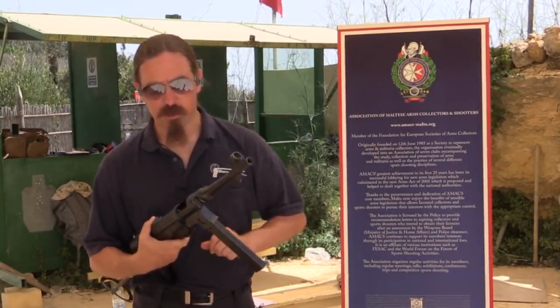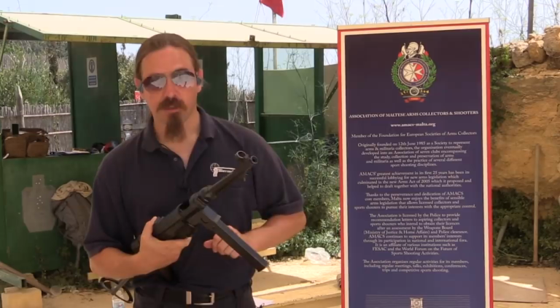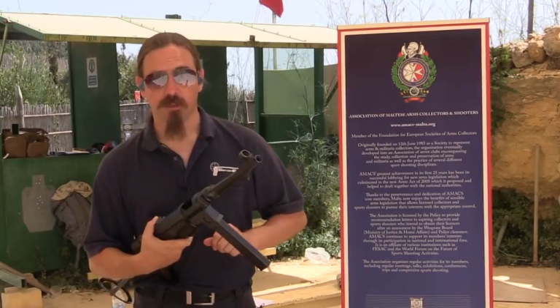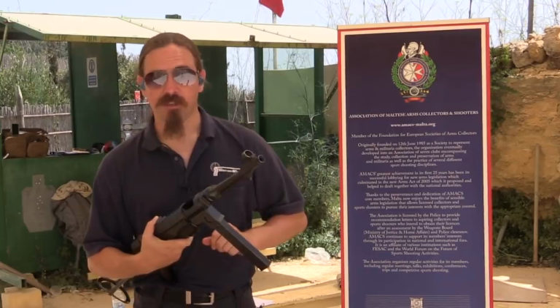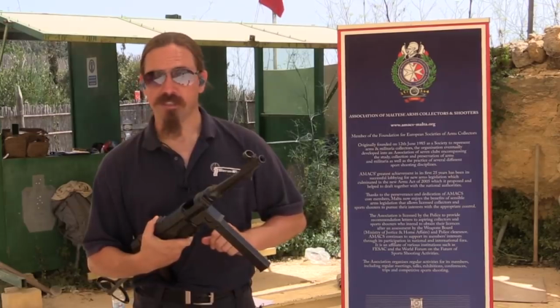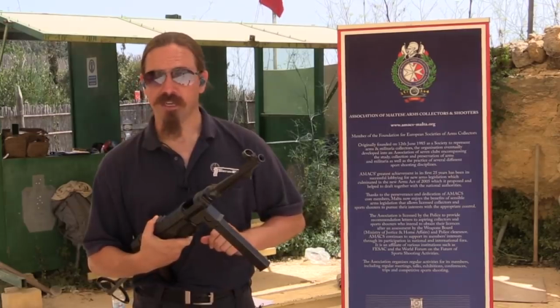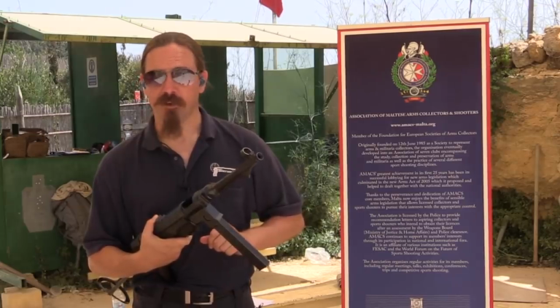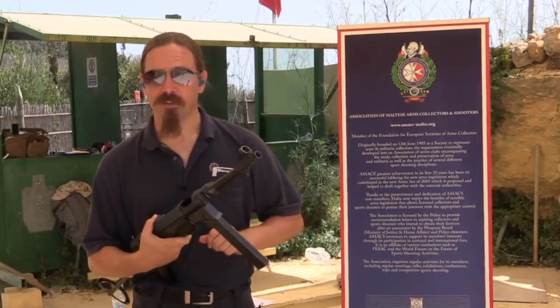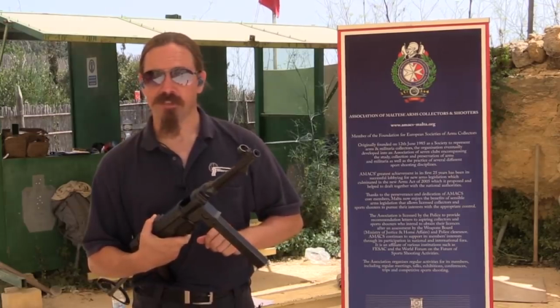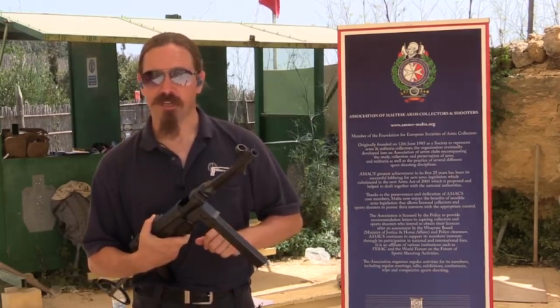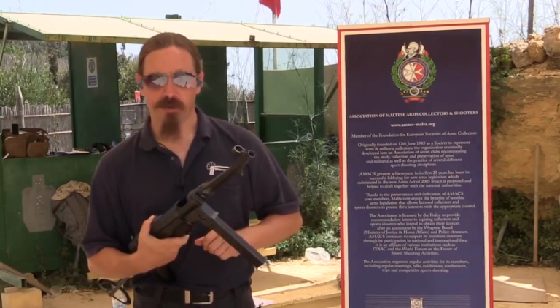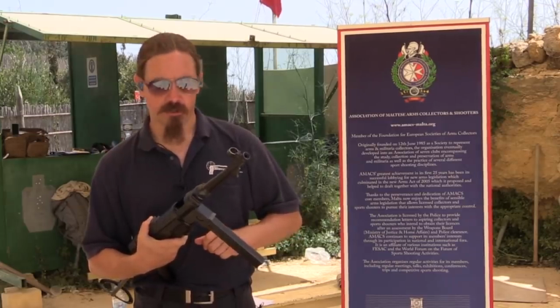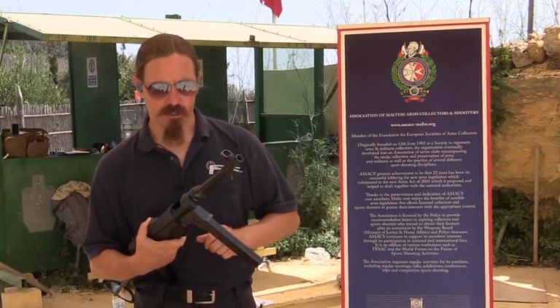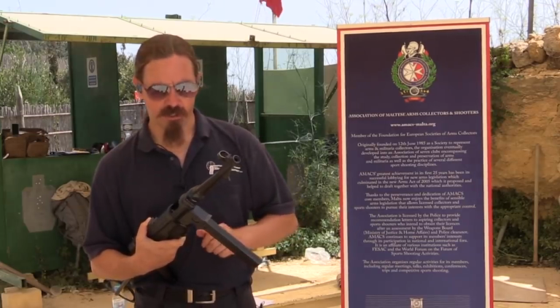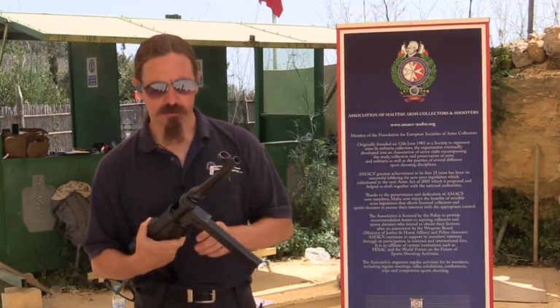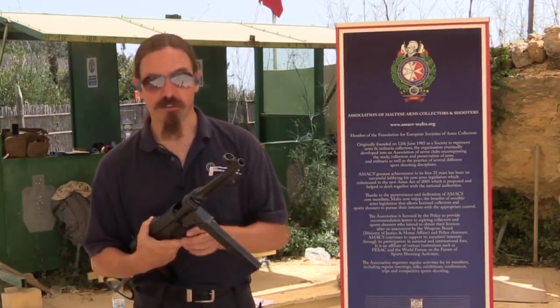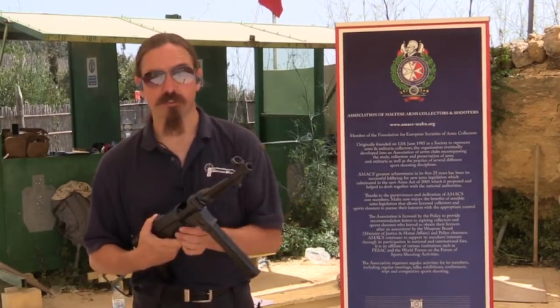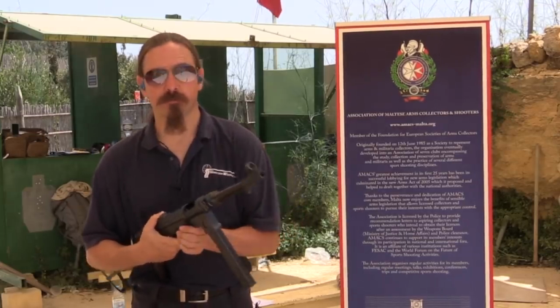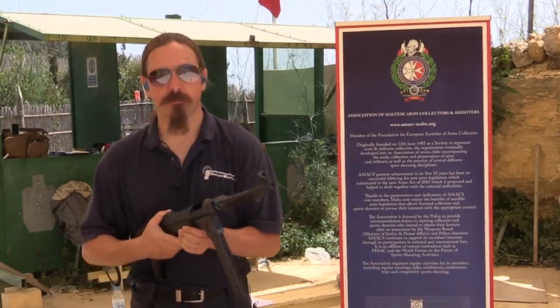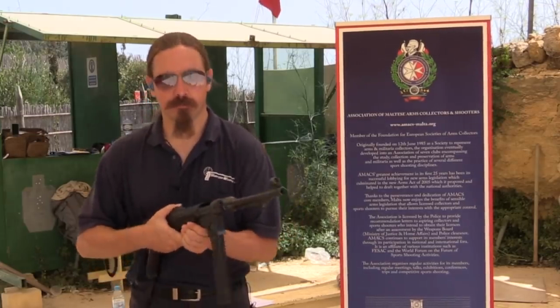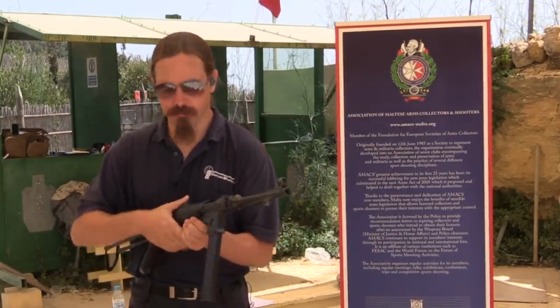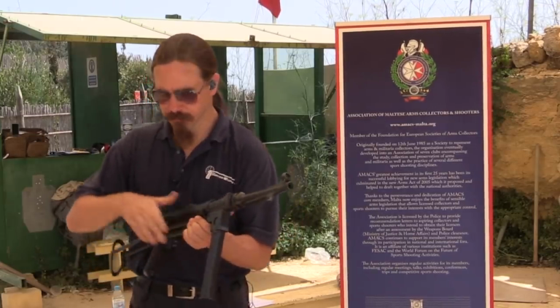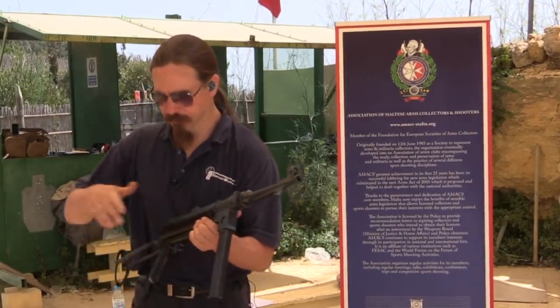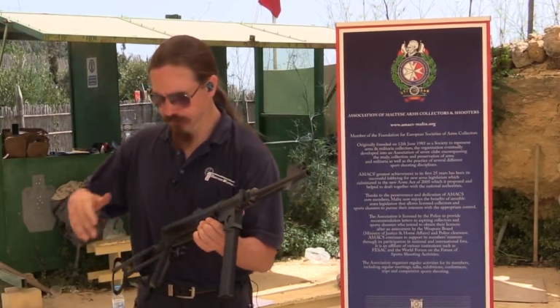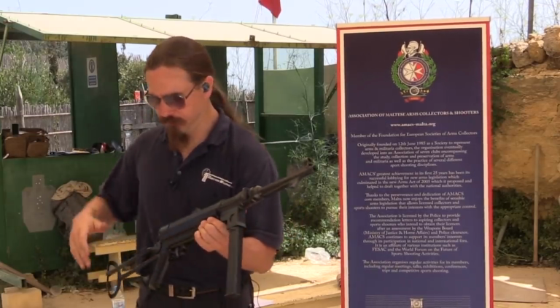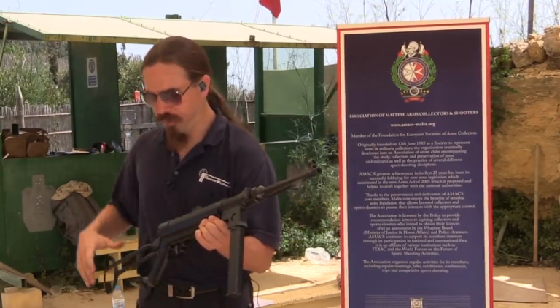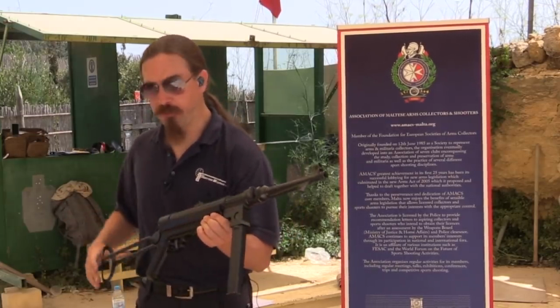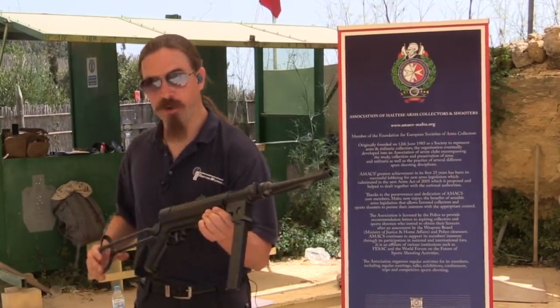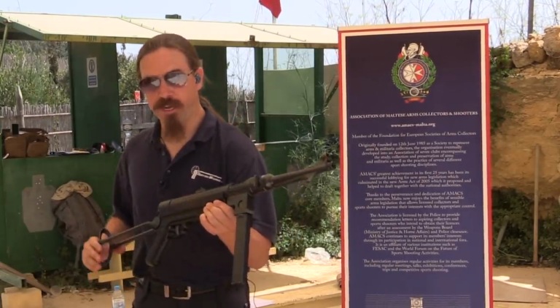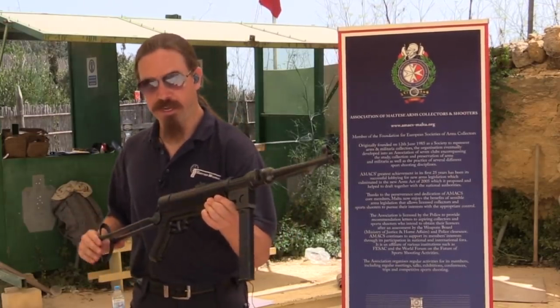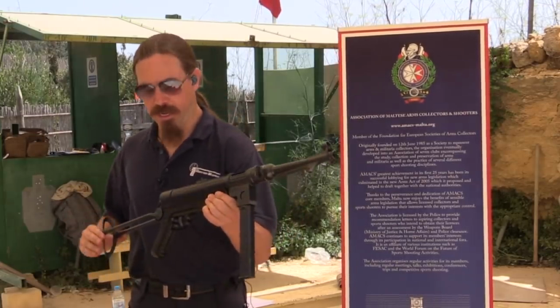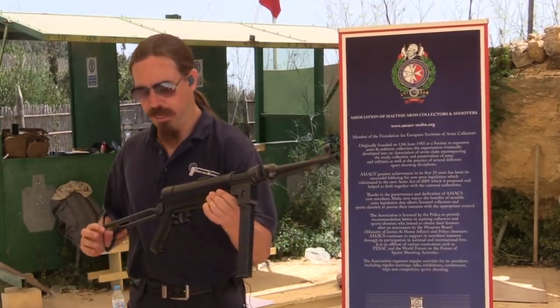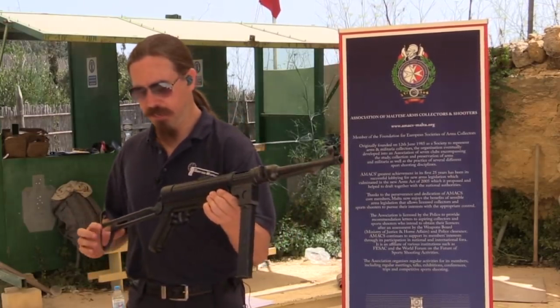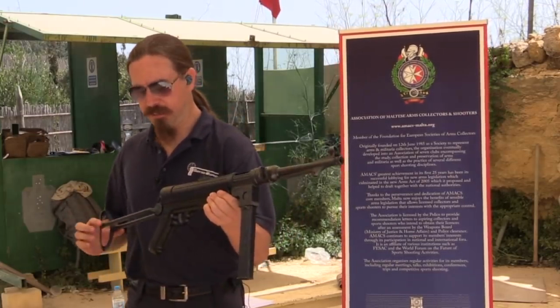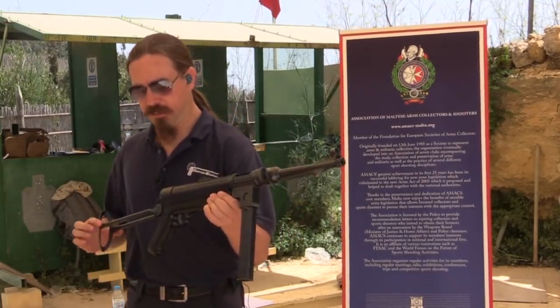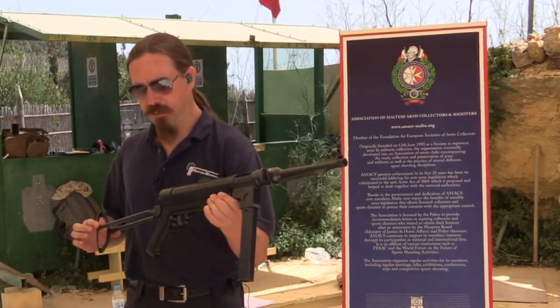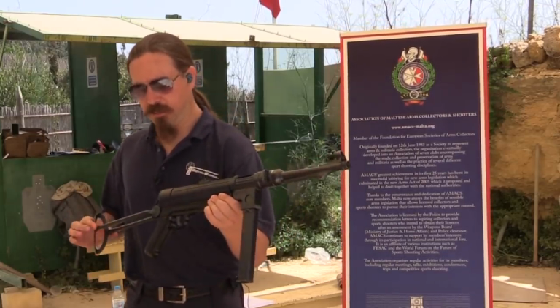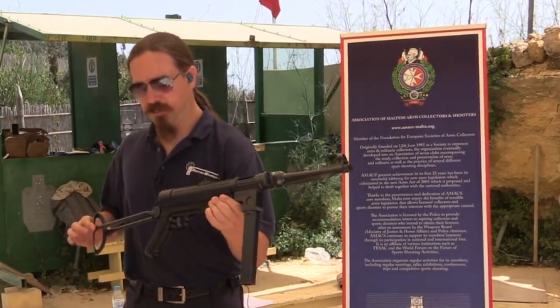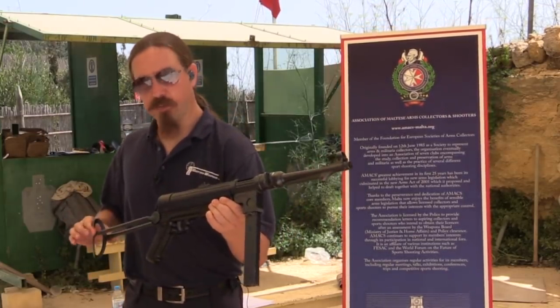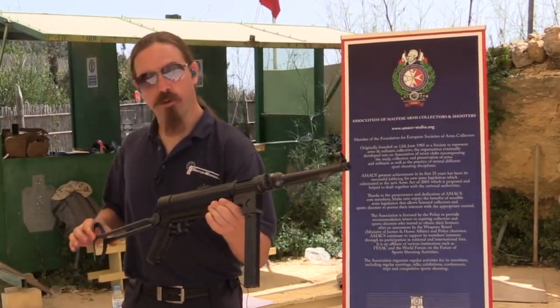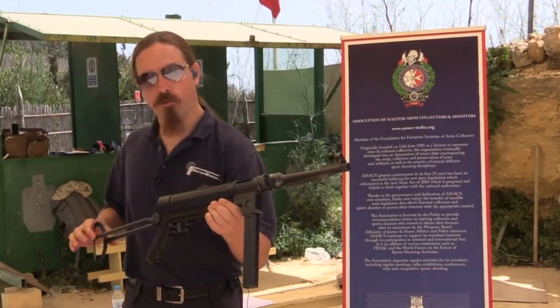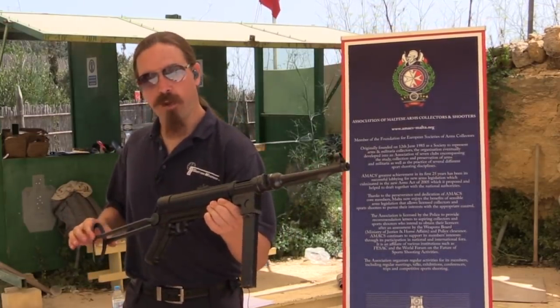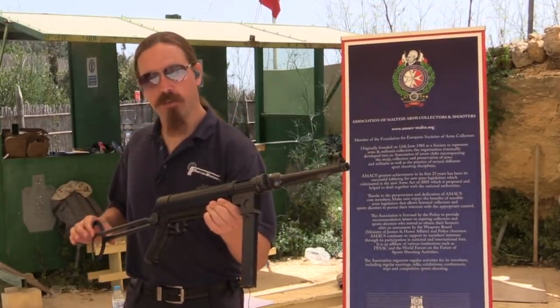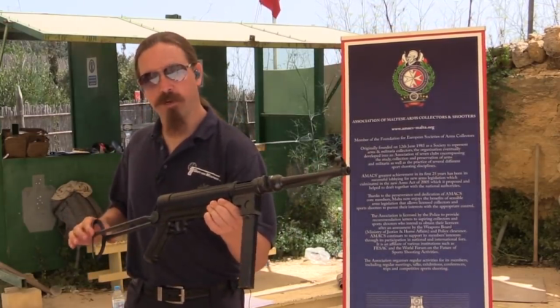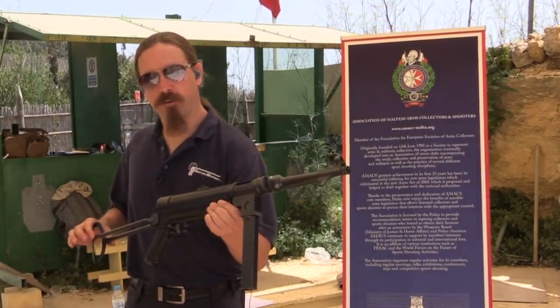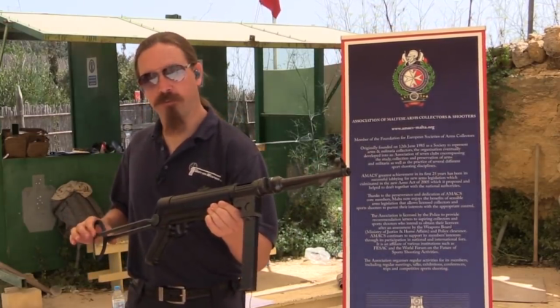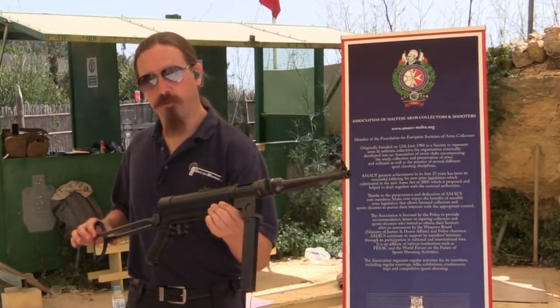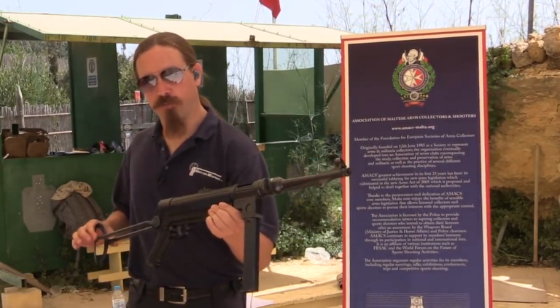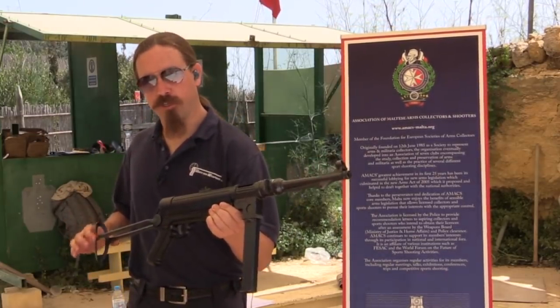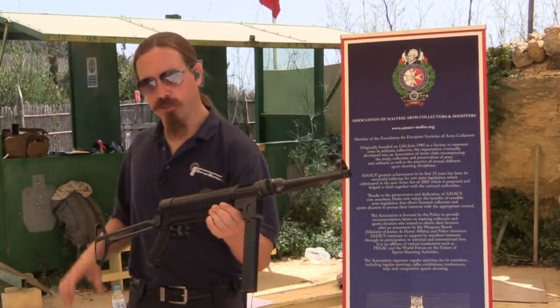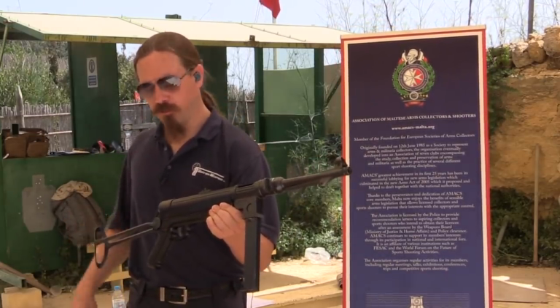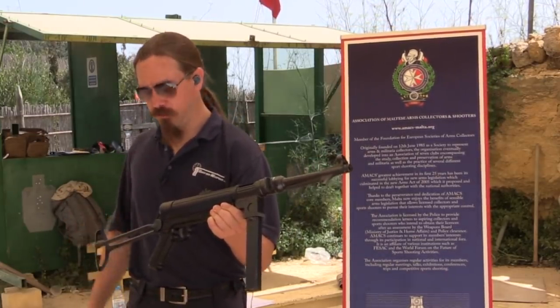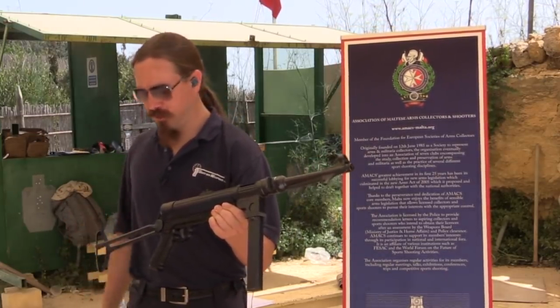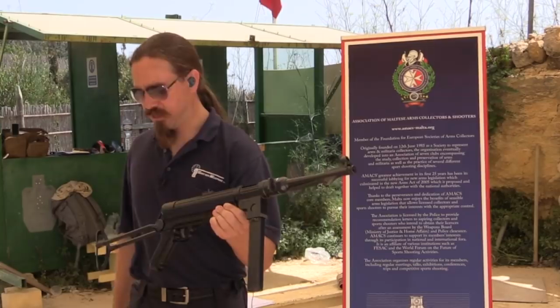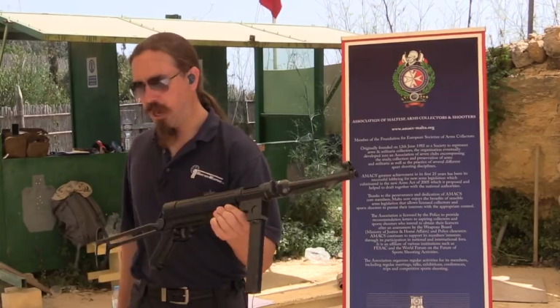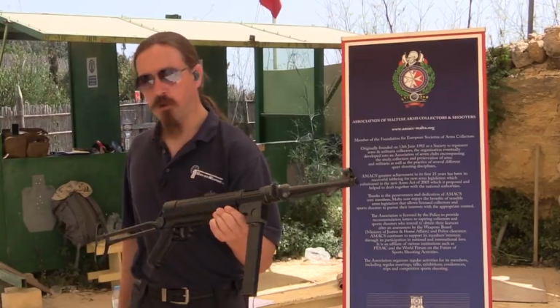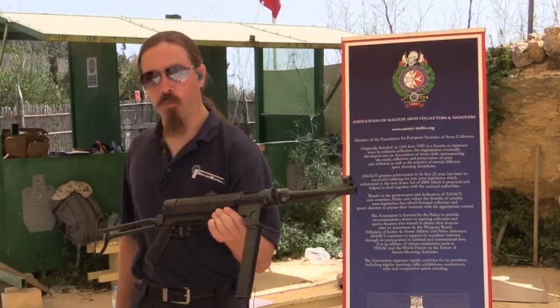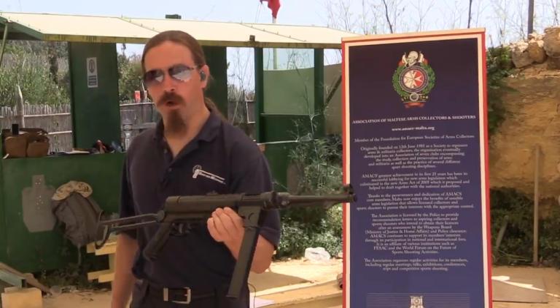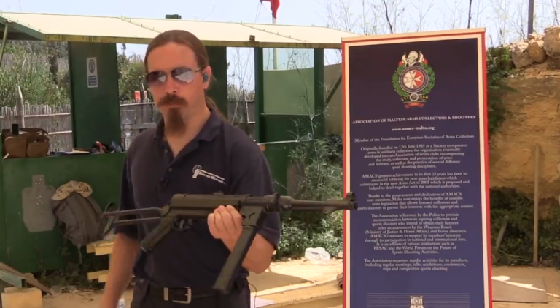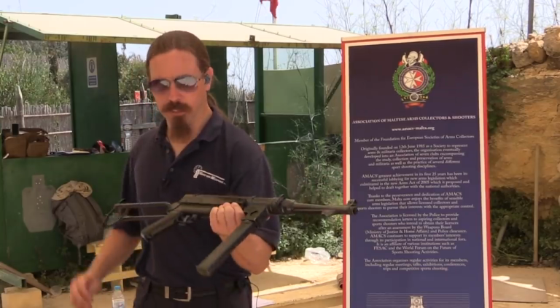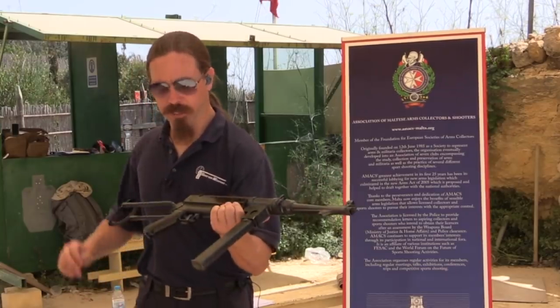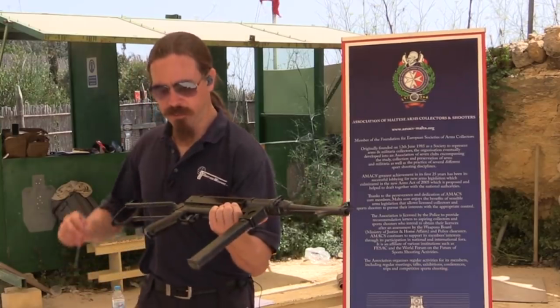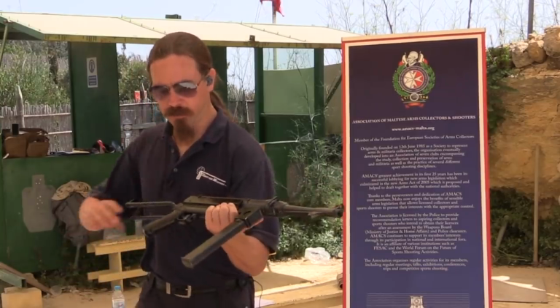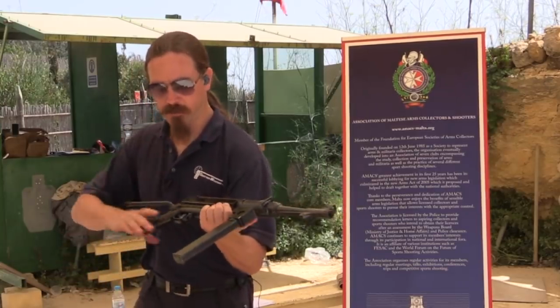Let's see how this thing actually shoots. By the way, it has the correct amount of original stock wobble in it.